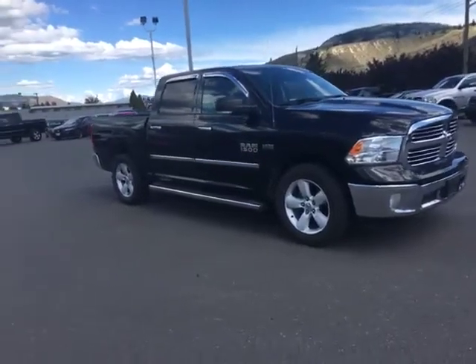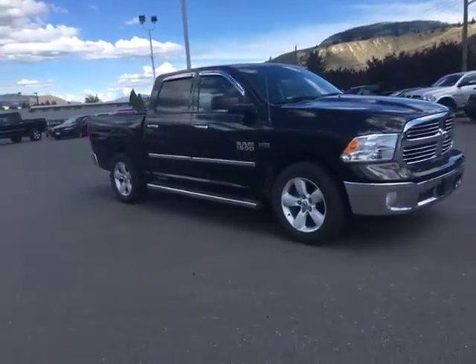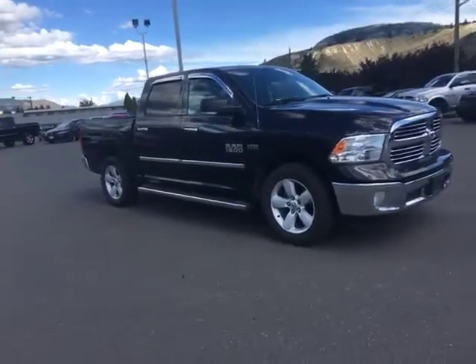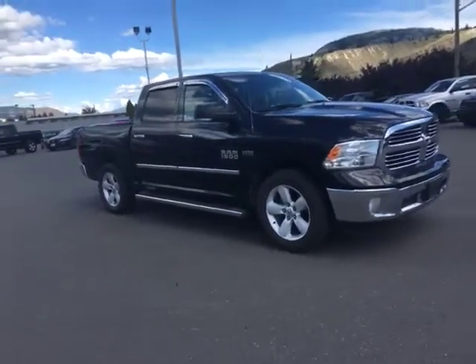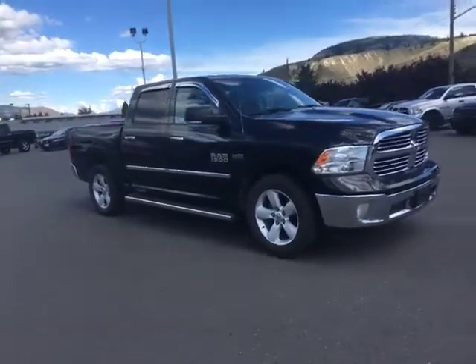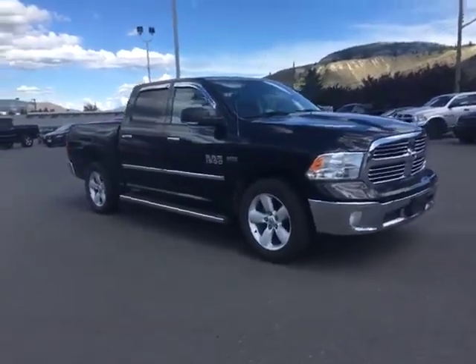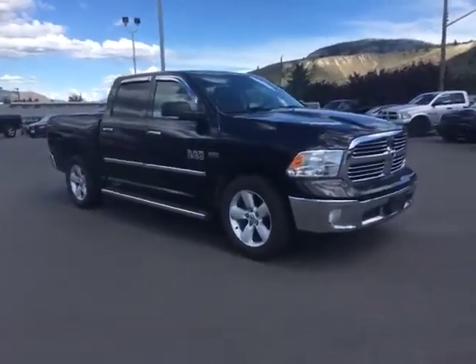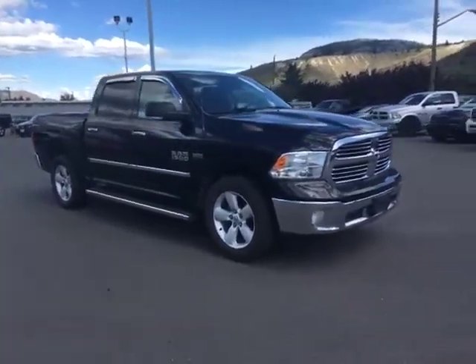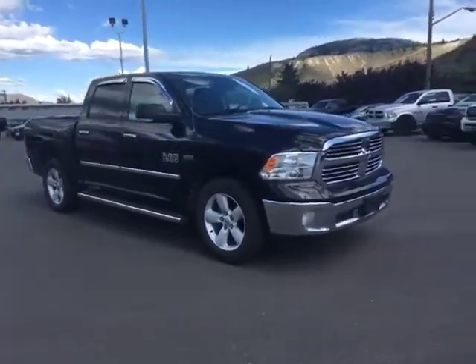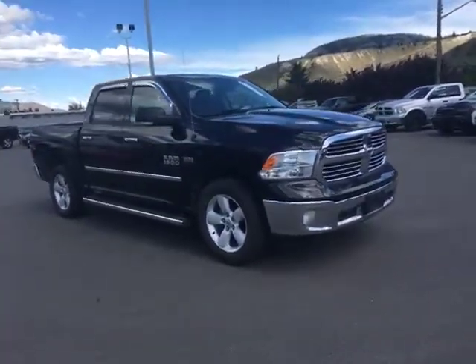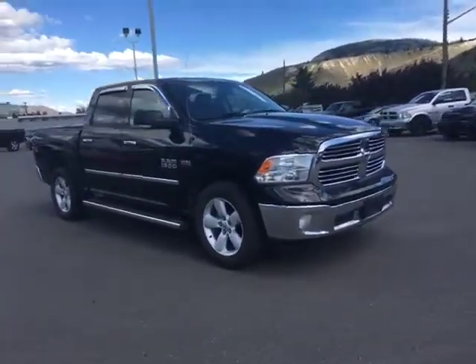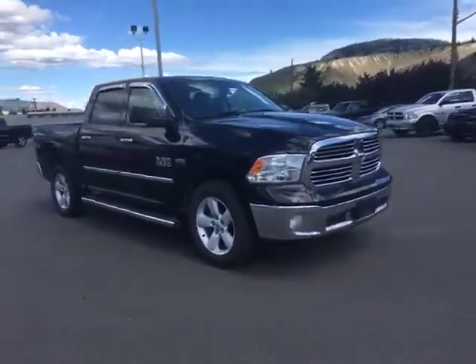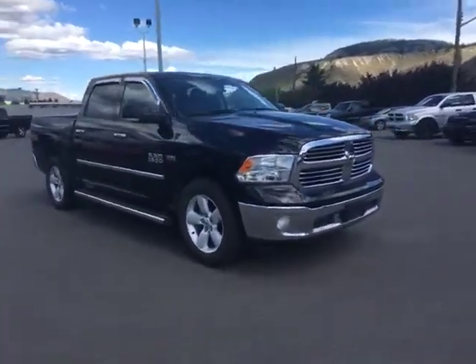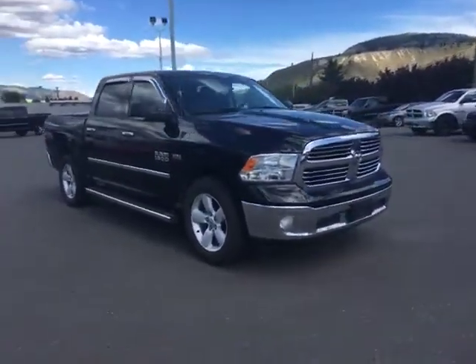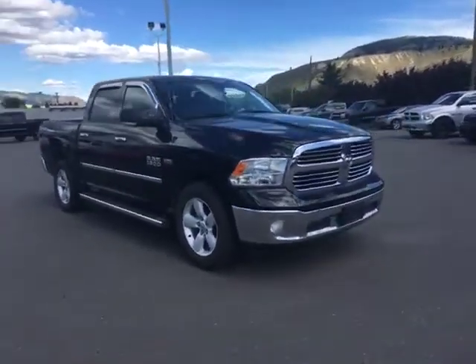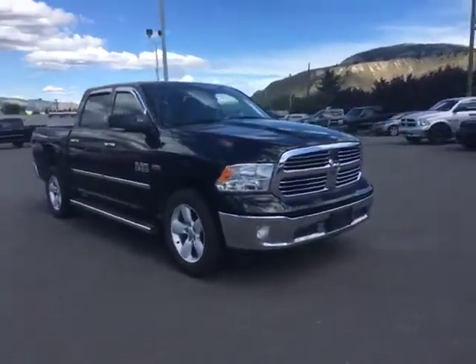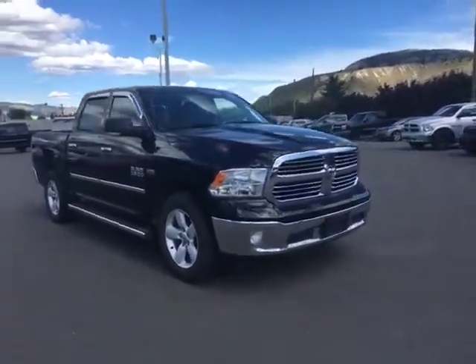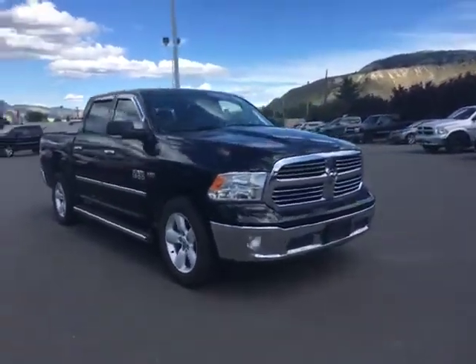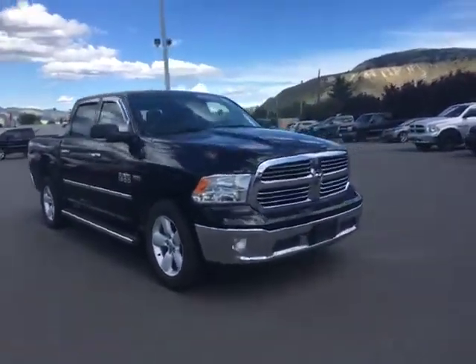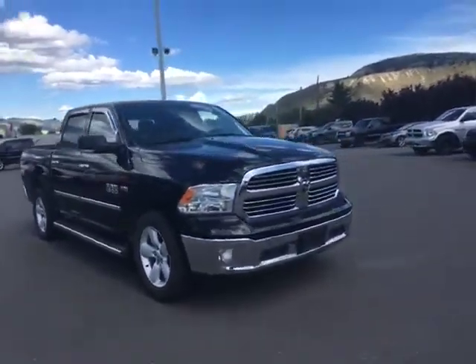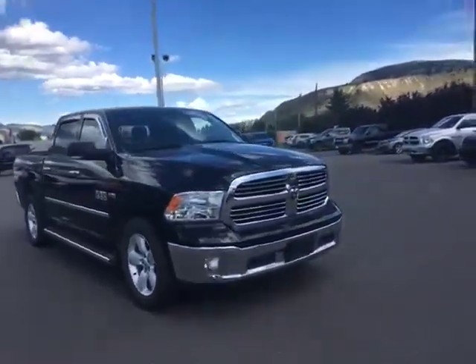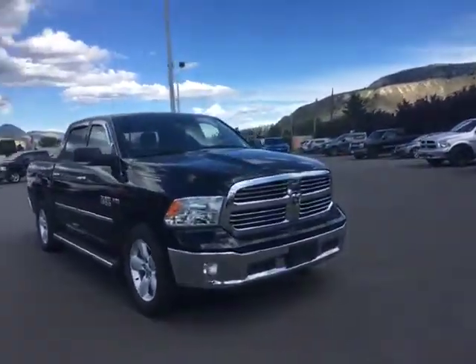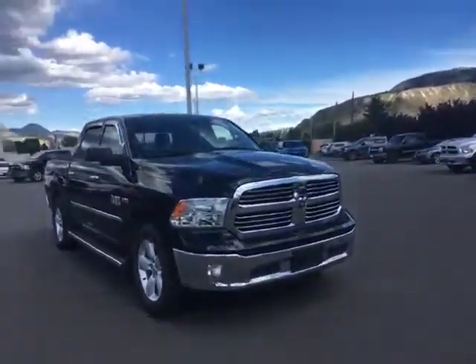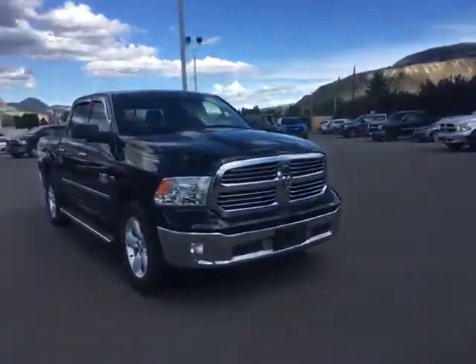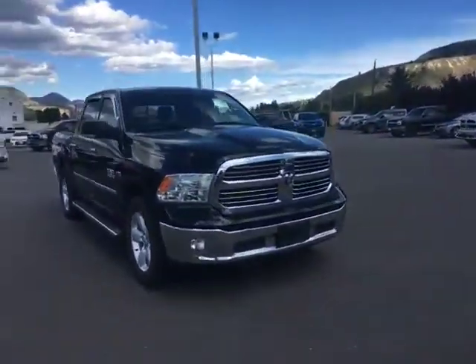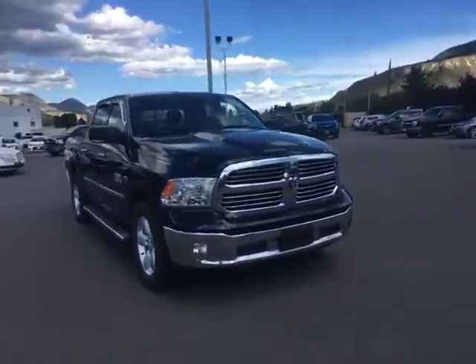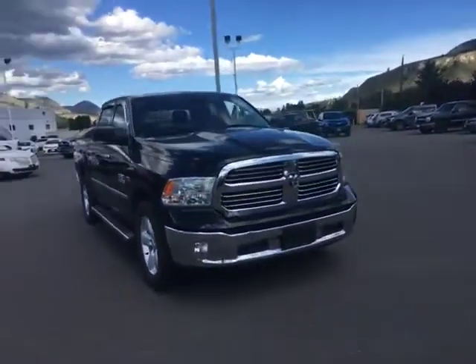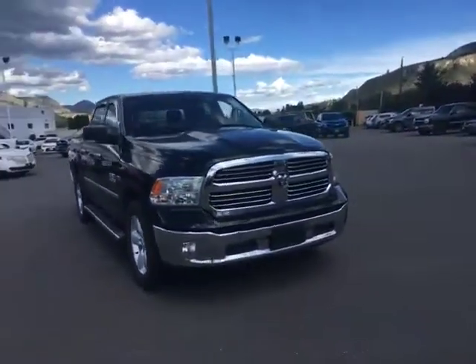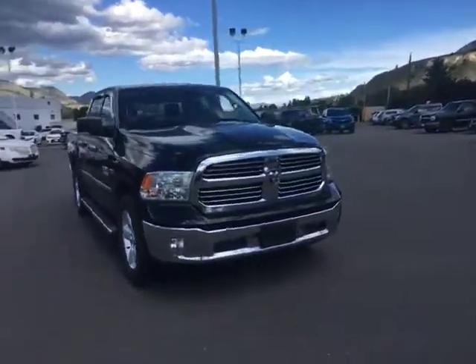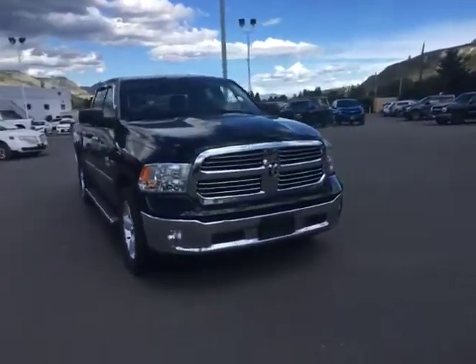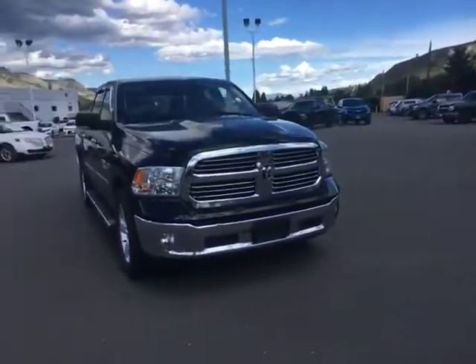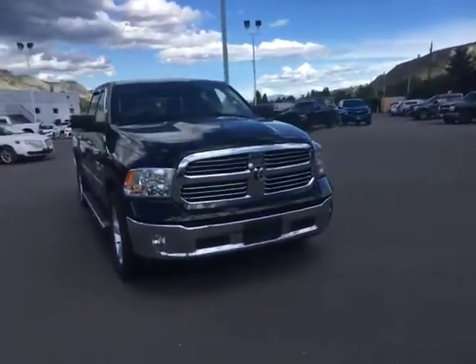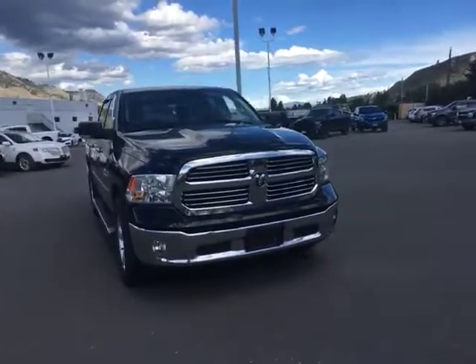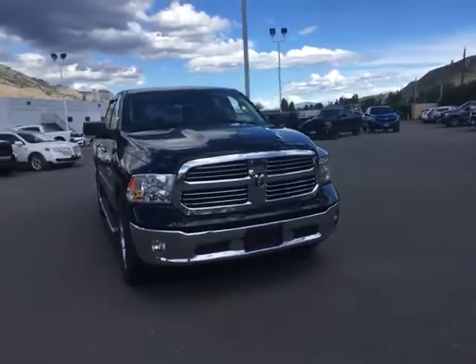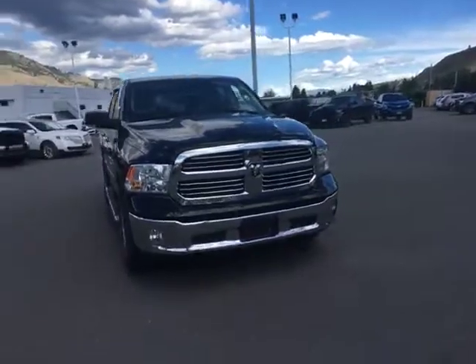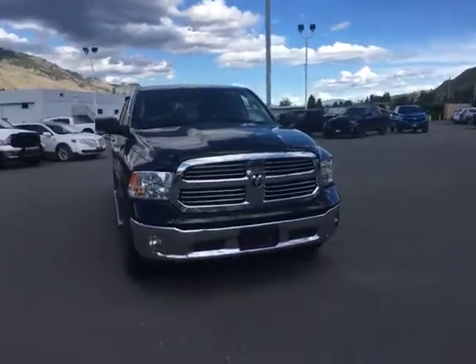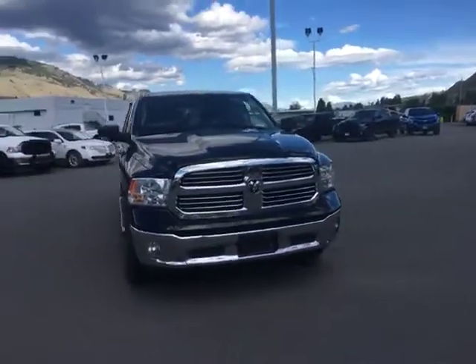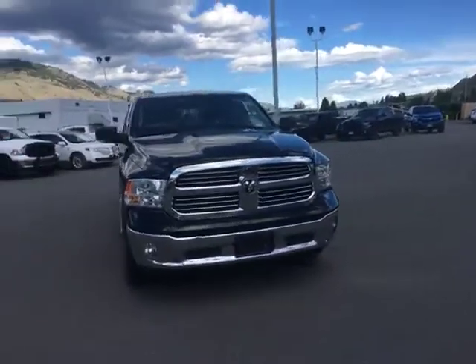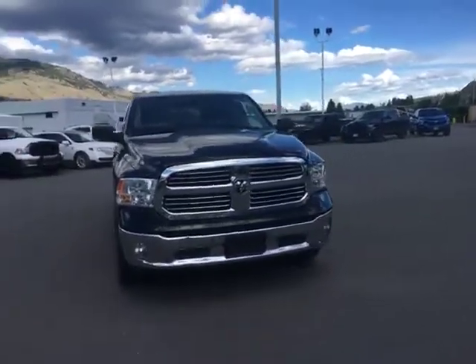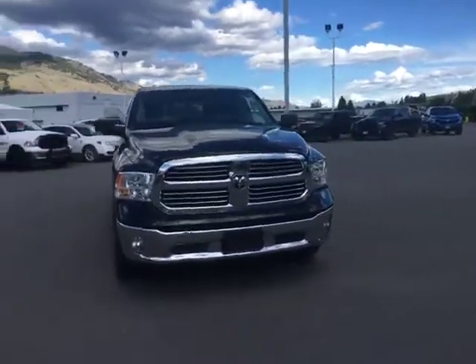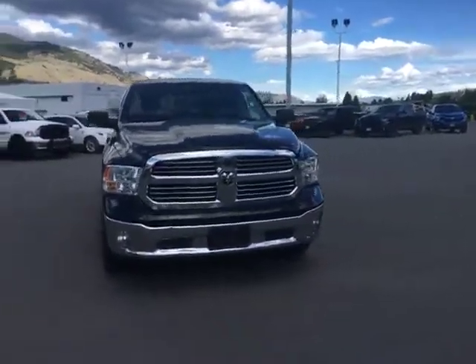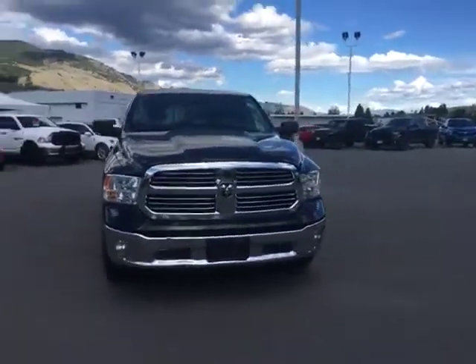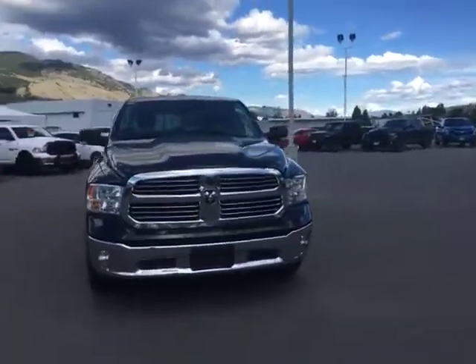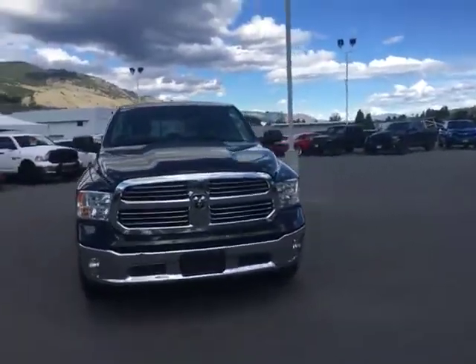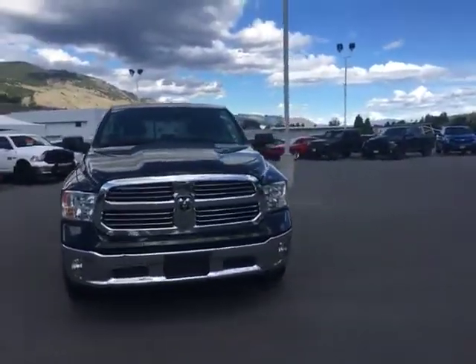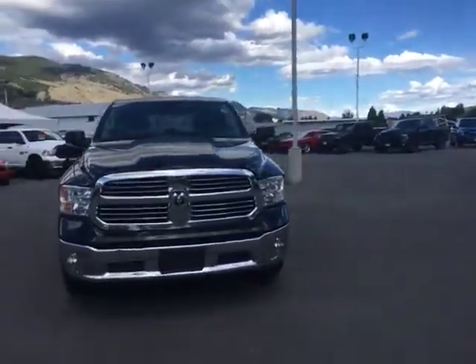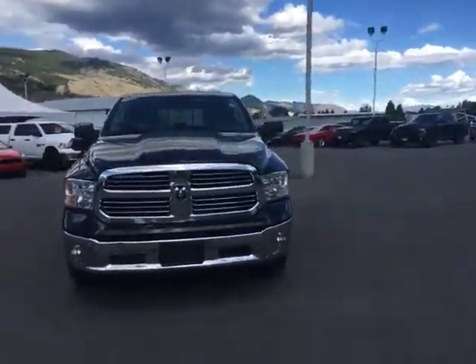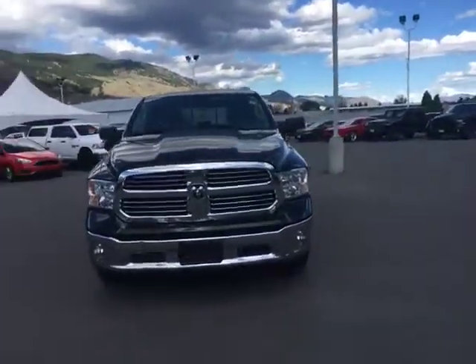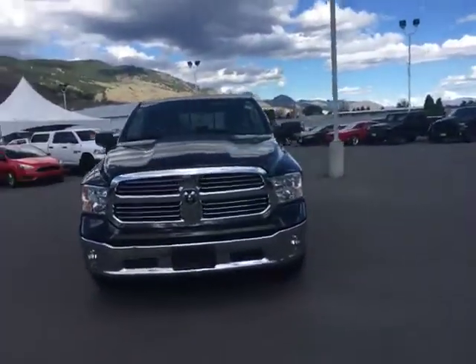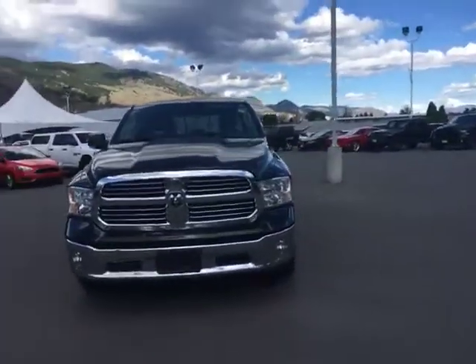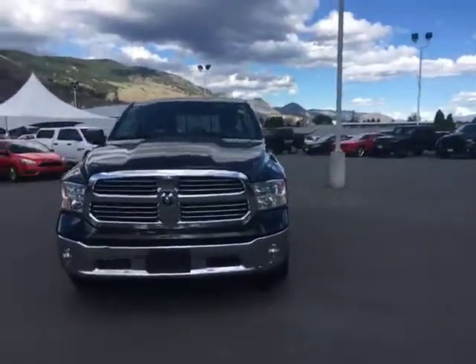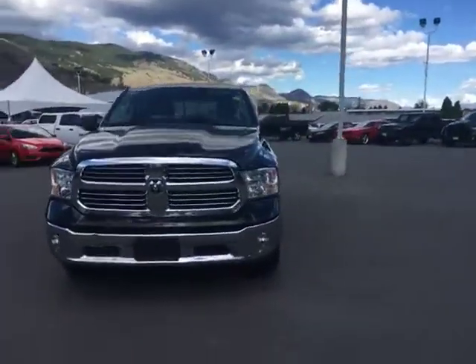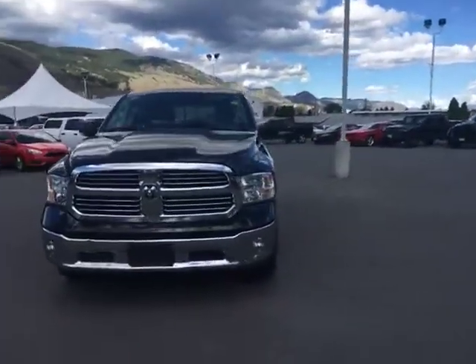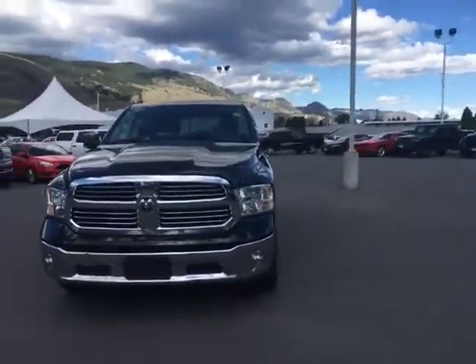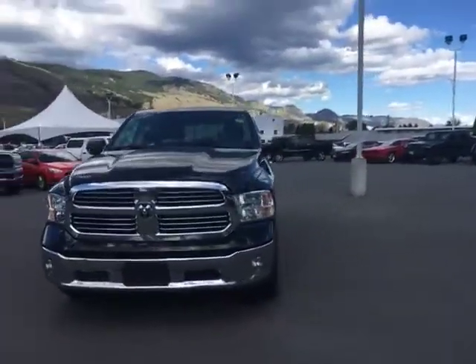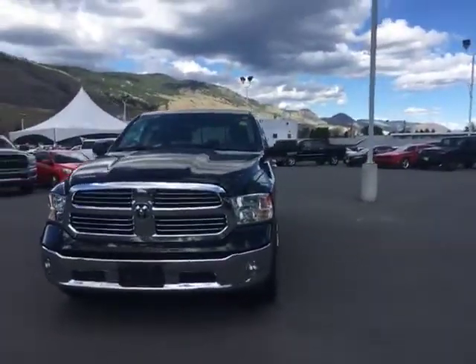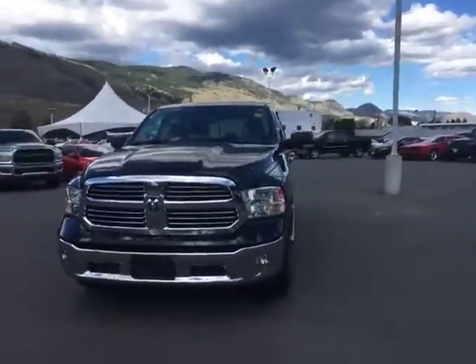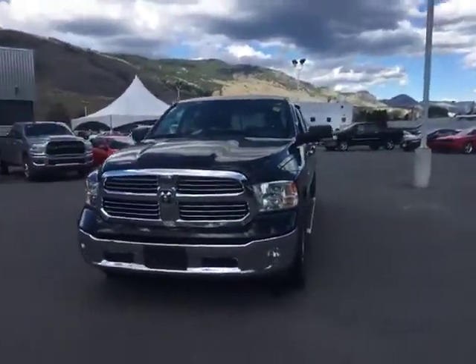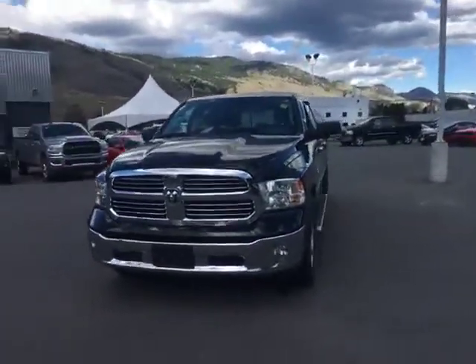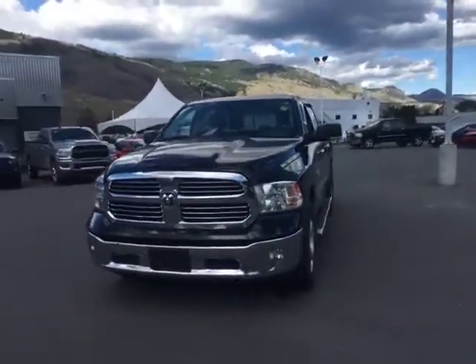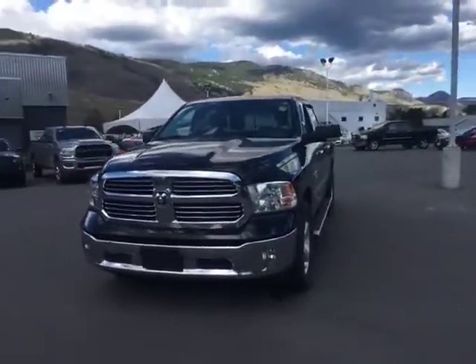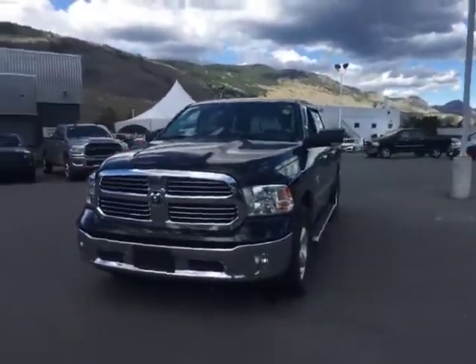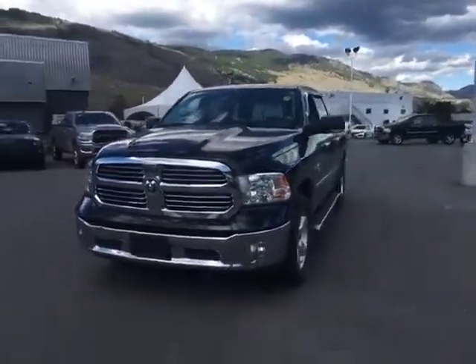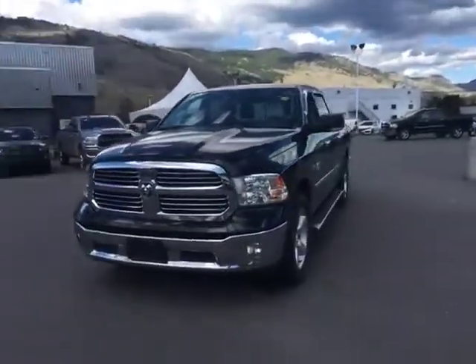A quick walk-around video of a 2017 Ram SLT. It's only 36,000 kilometers.